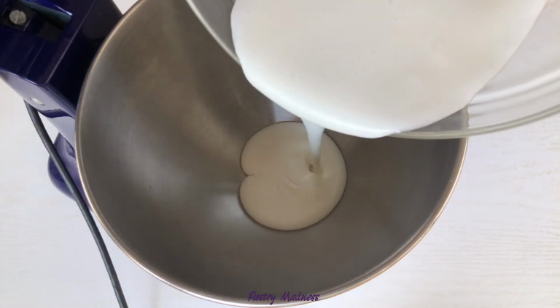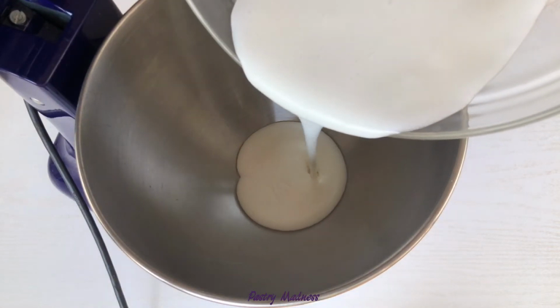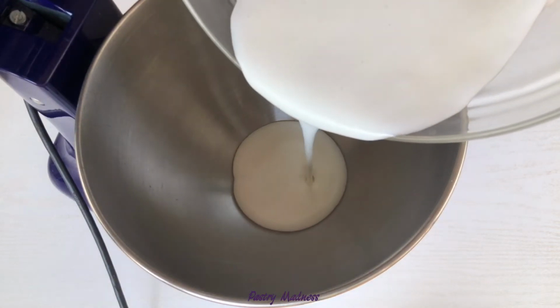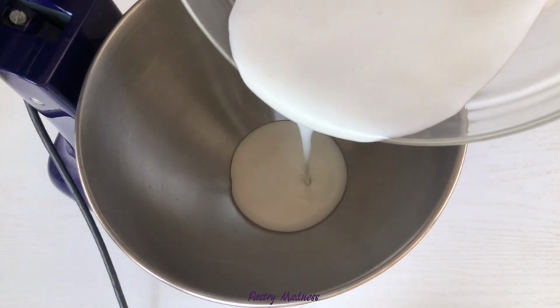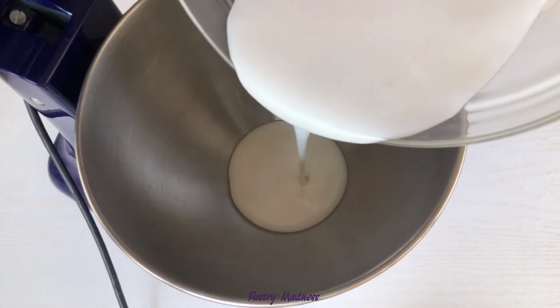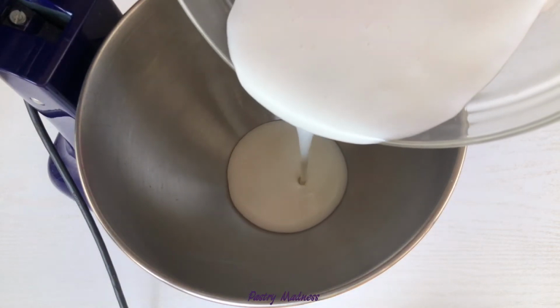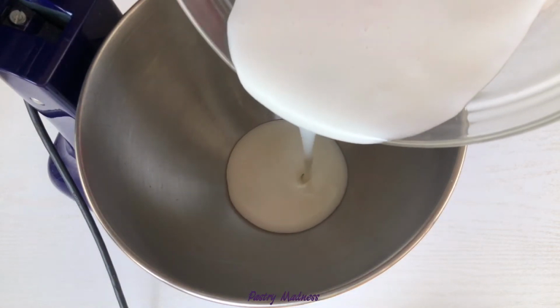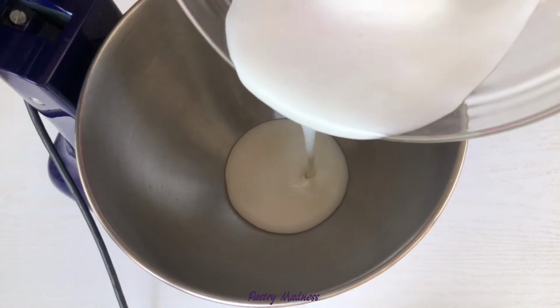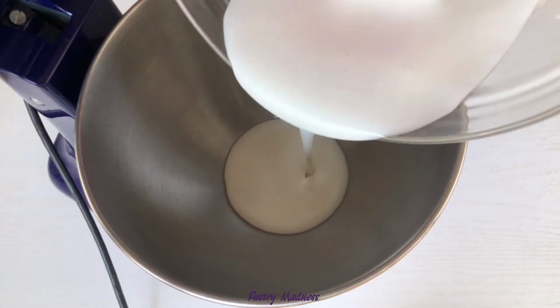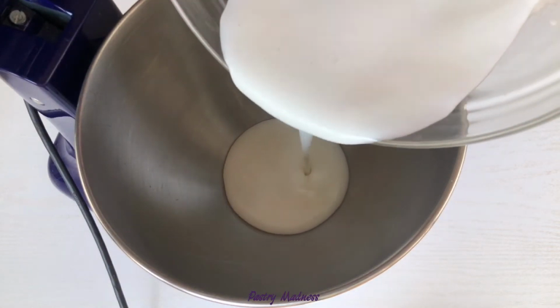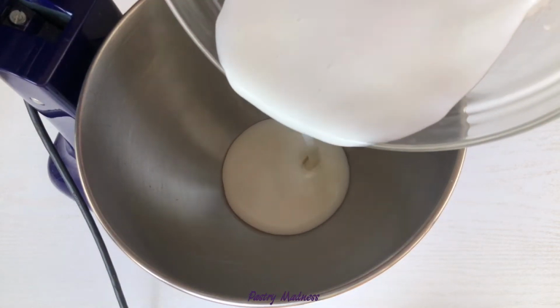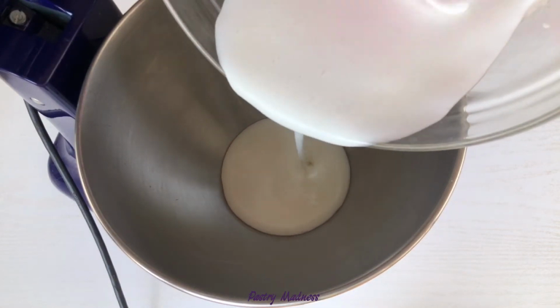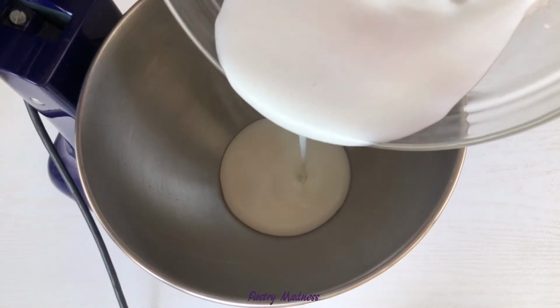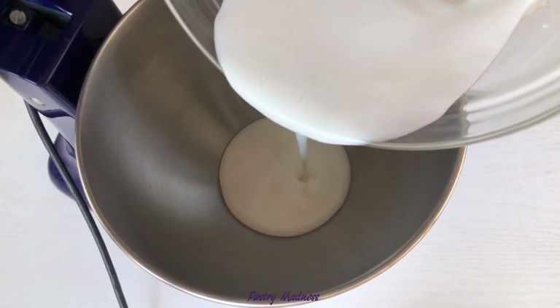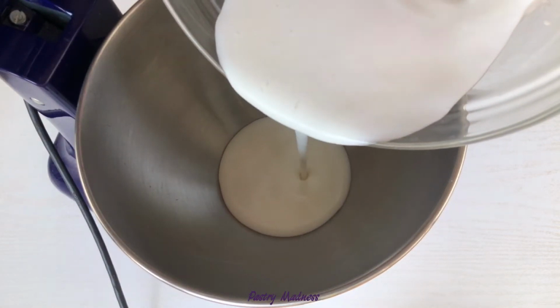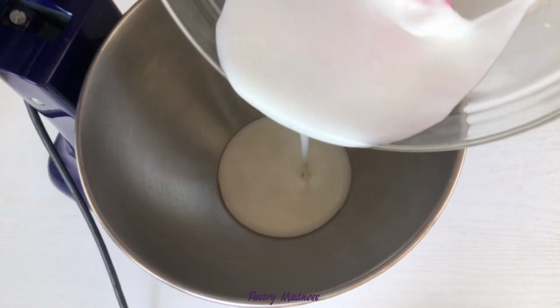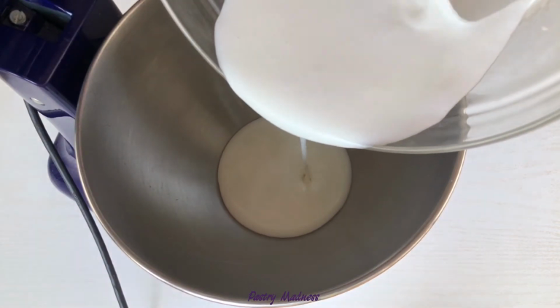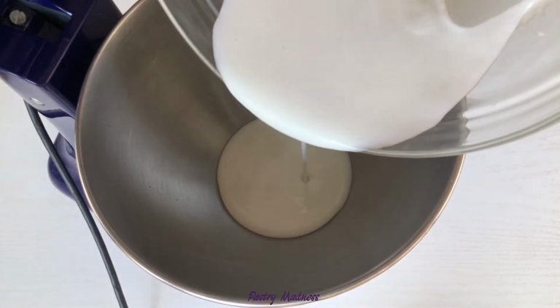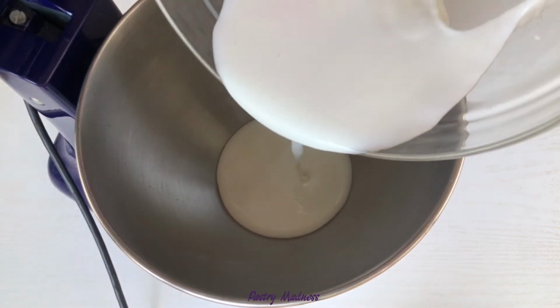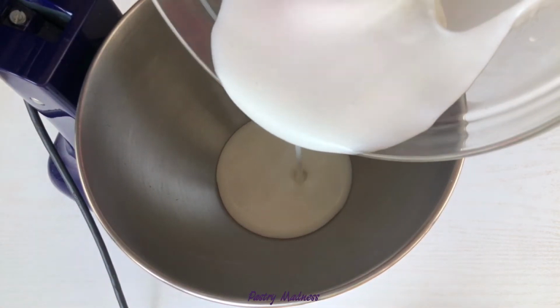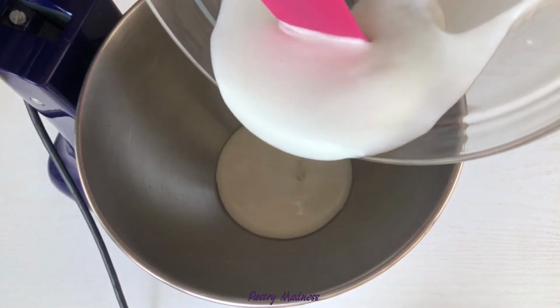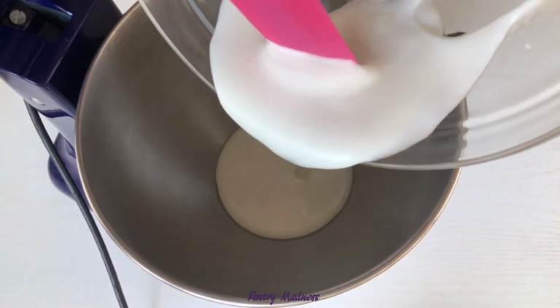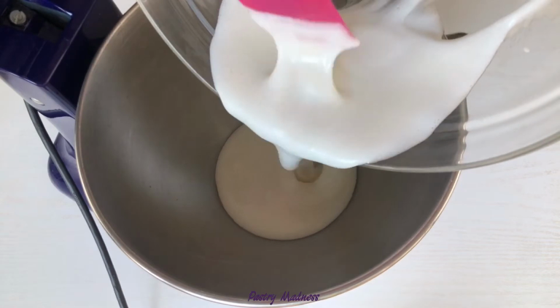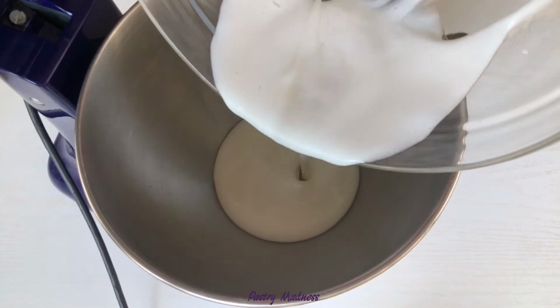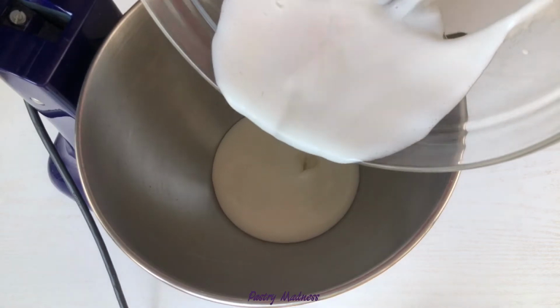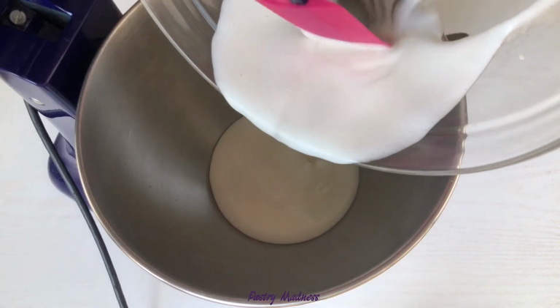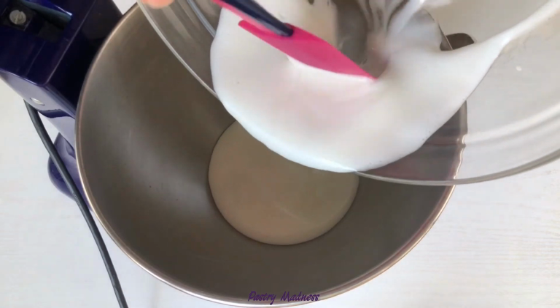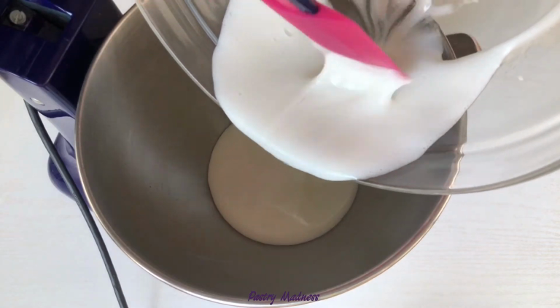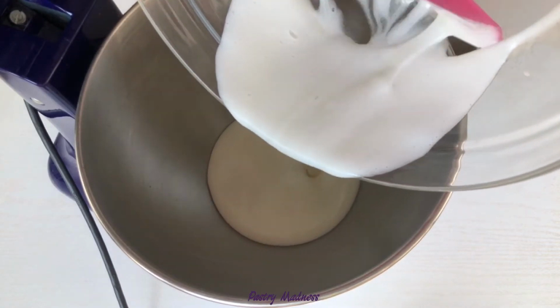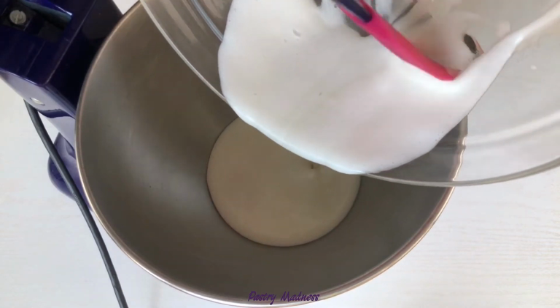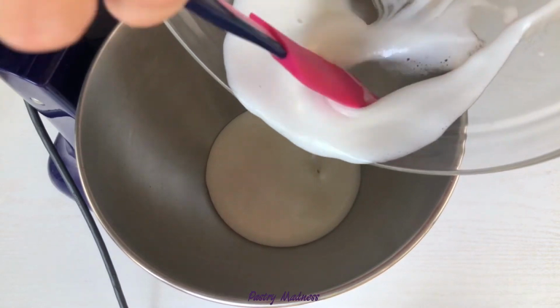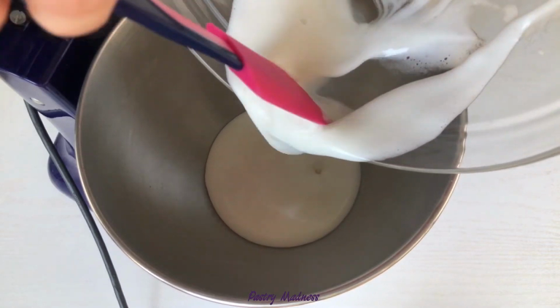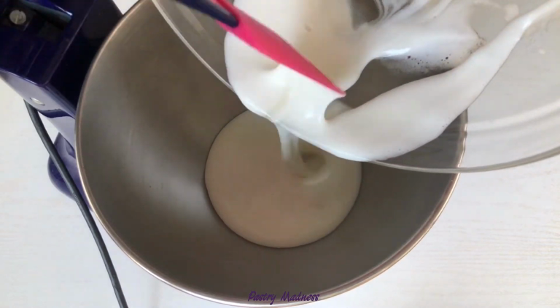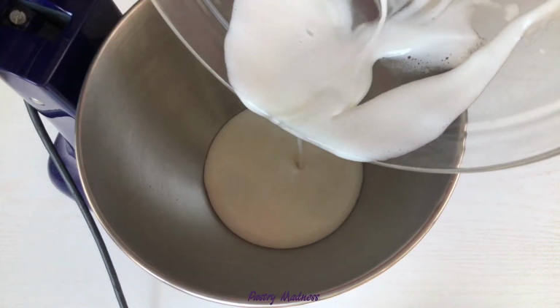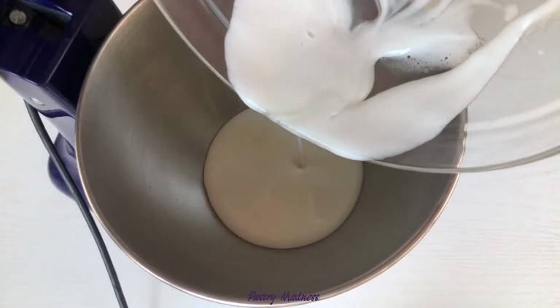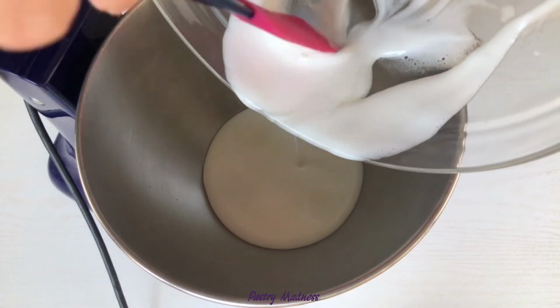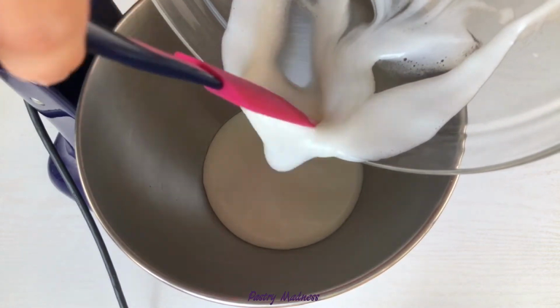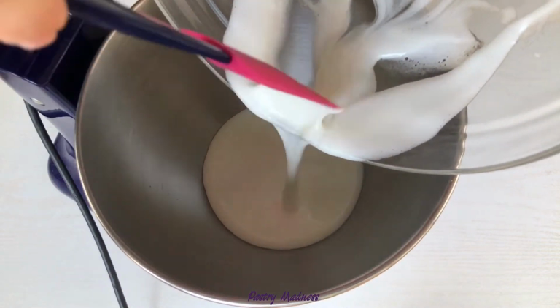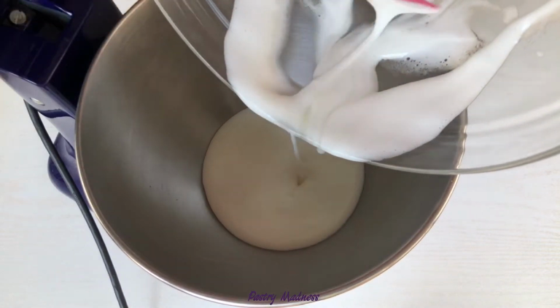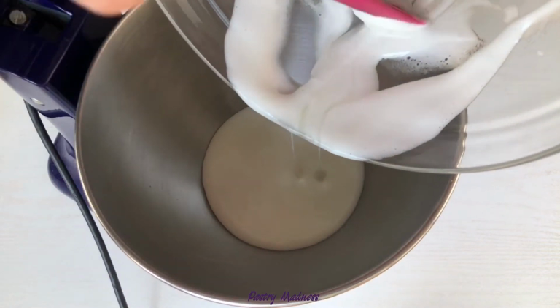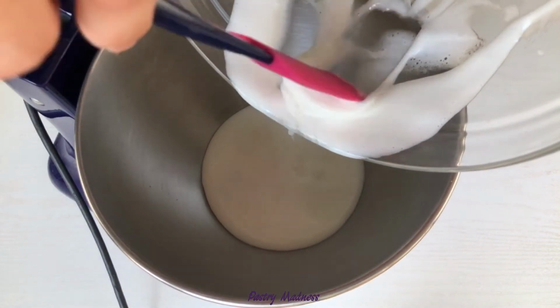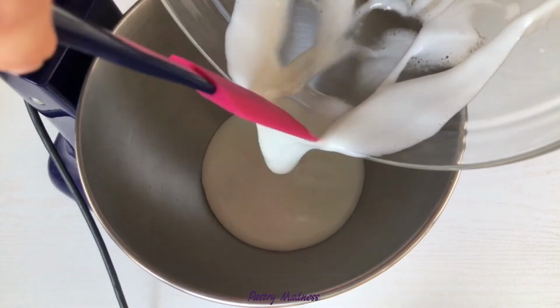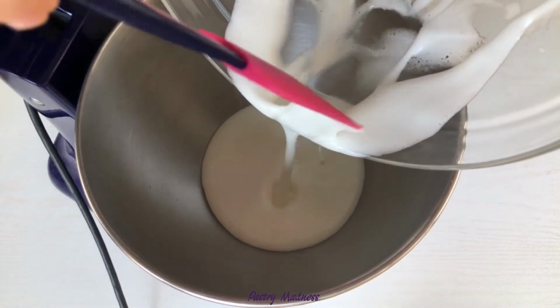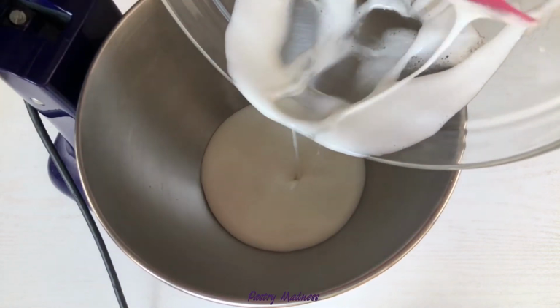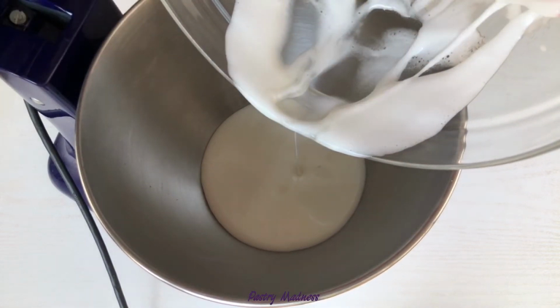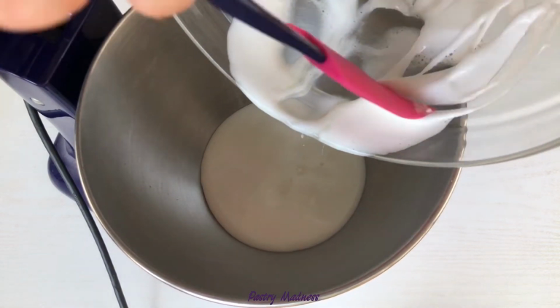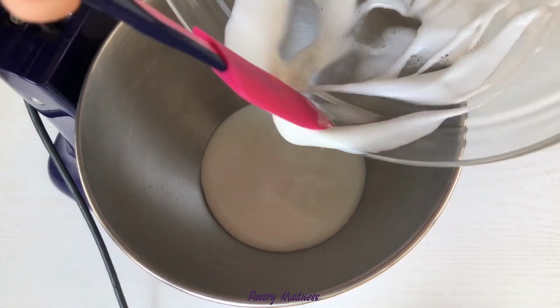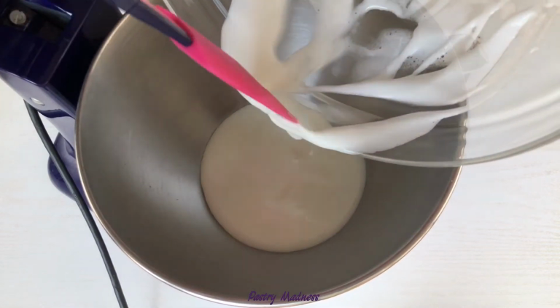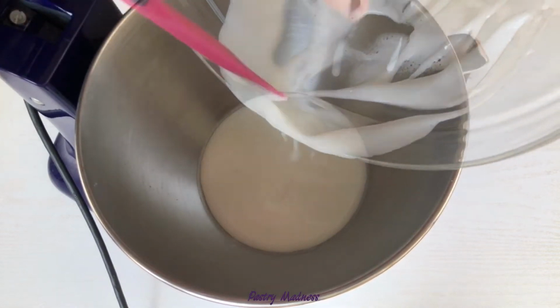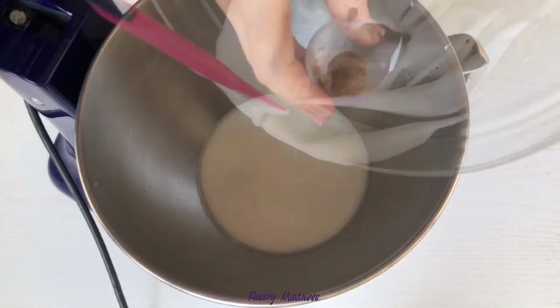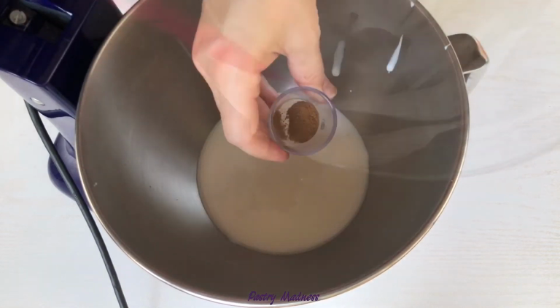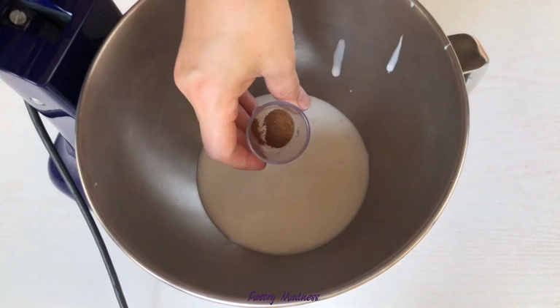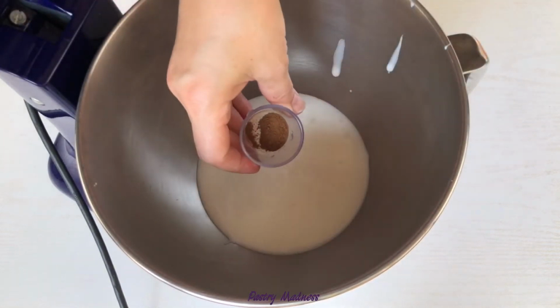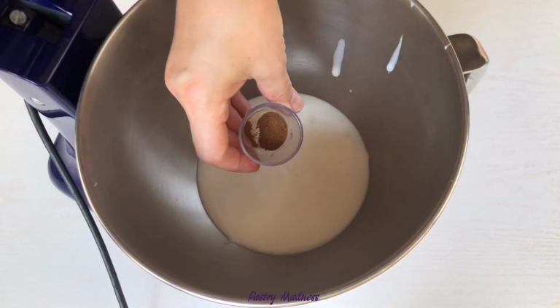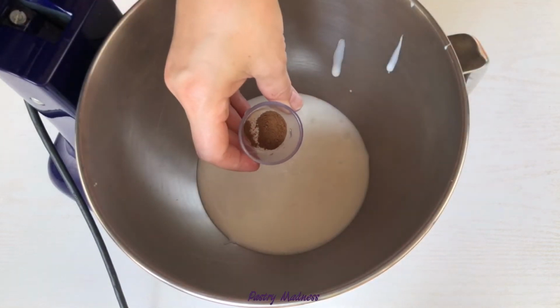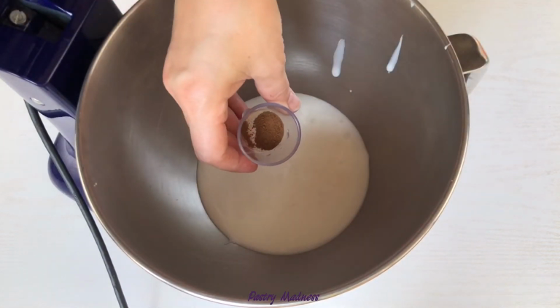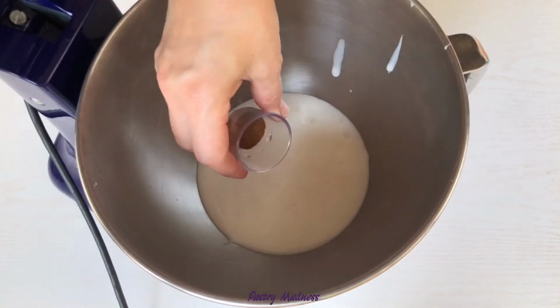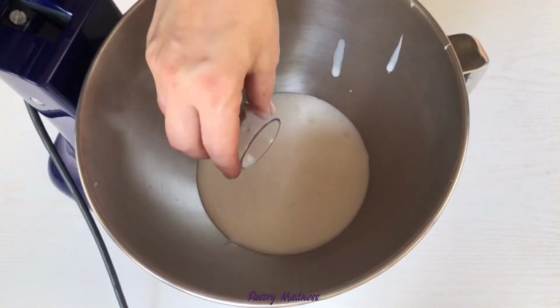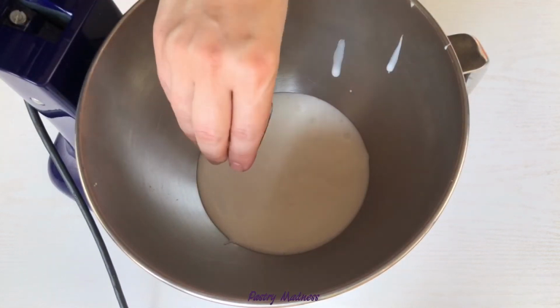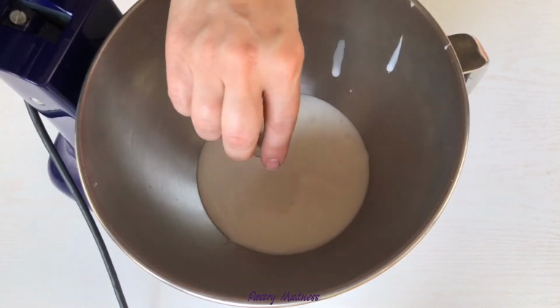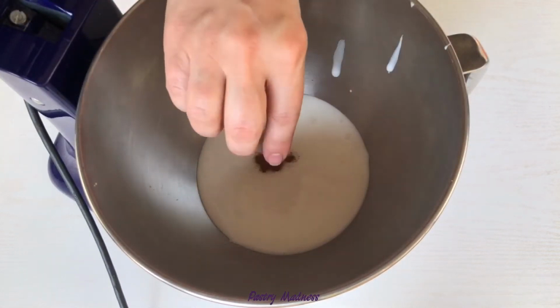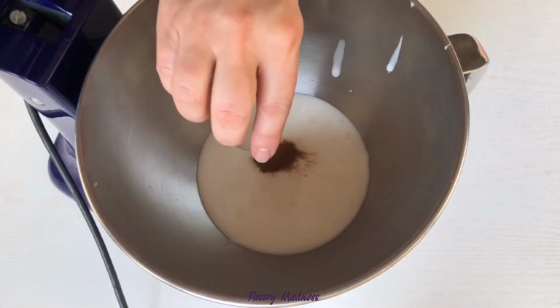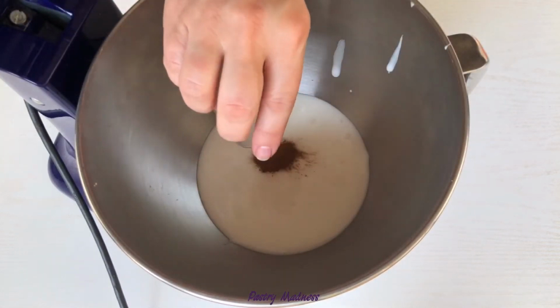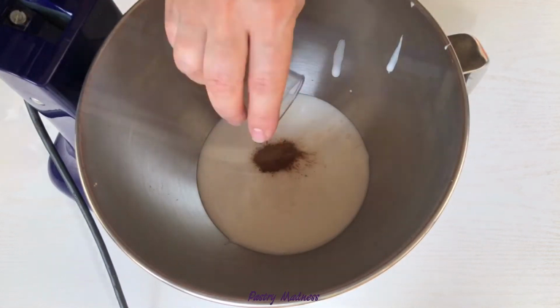Make sure that the mixing bowl and the whisk attachment are very clean and there is no residual oil or fat left behind to disturb or deflate the meringue.